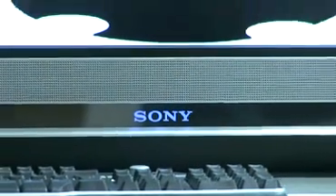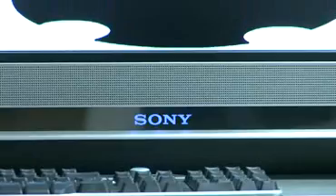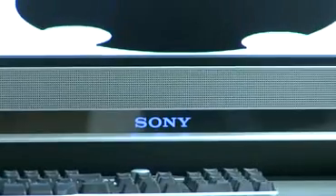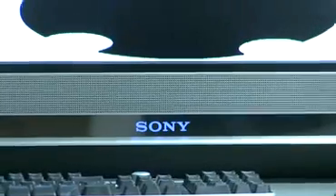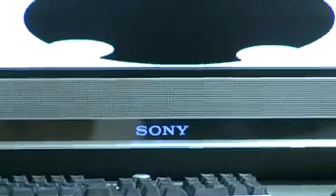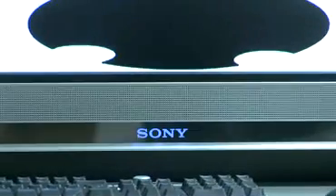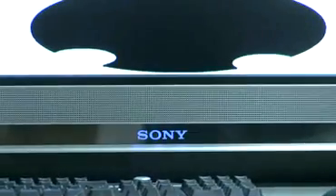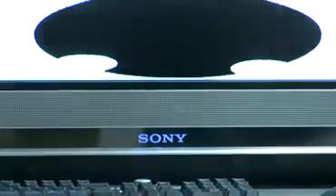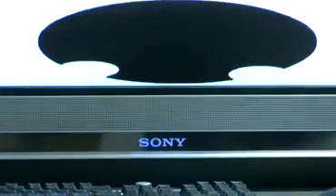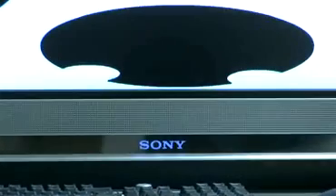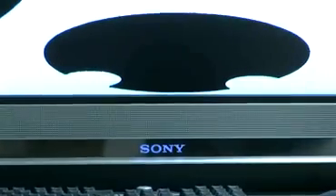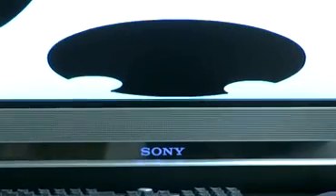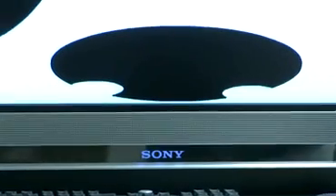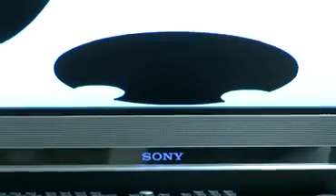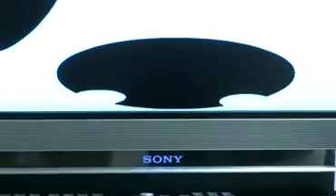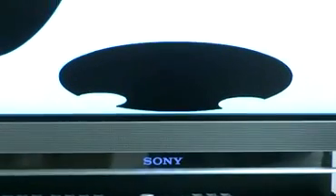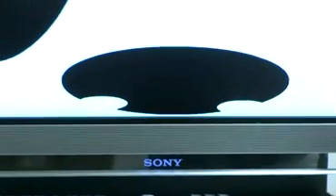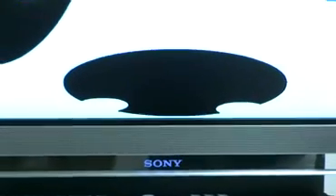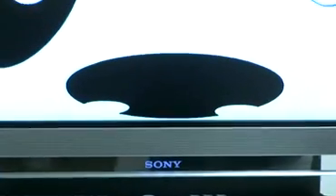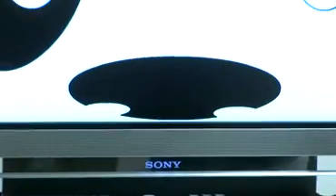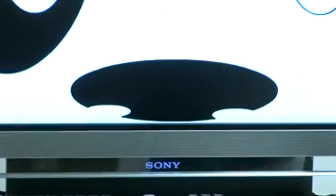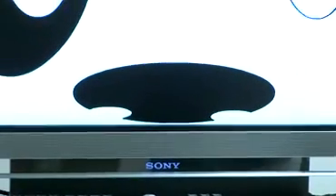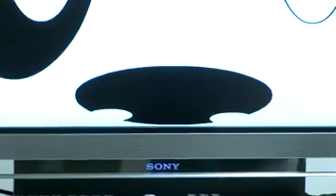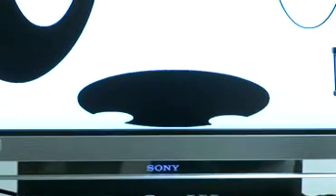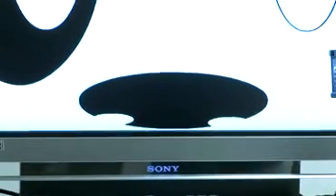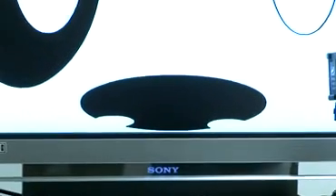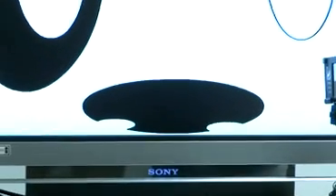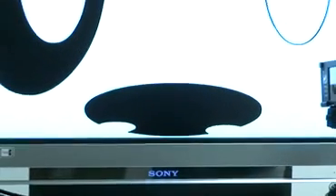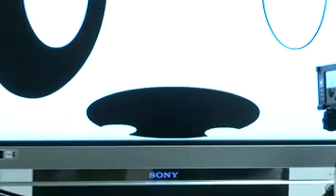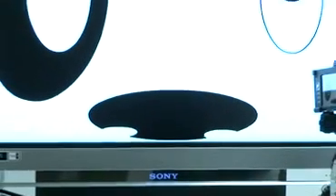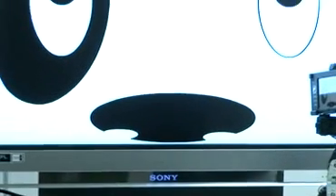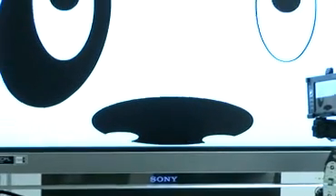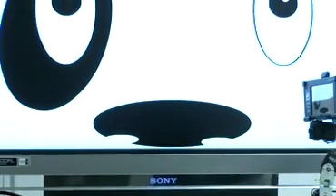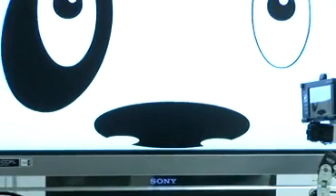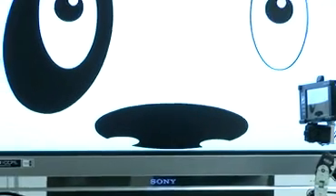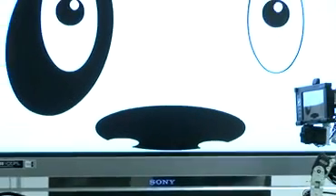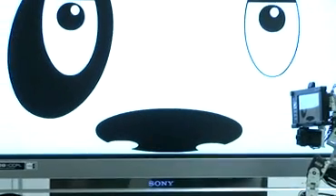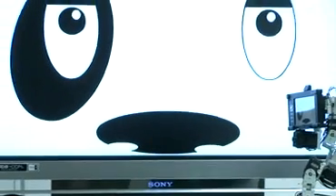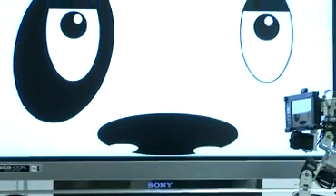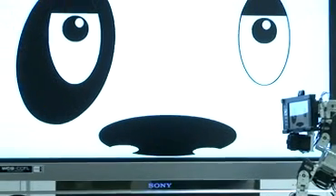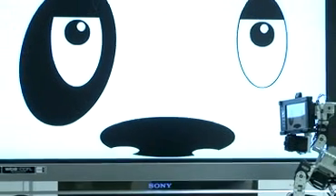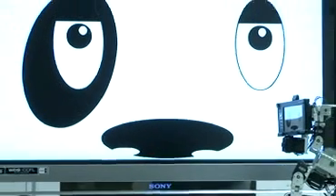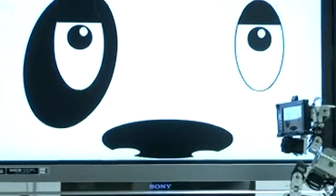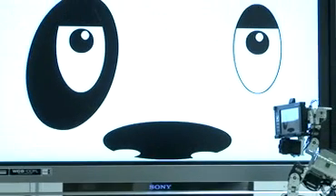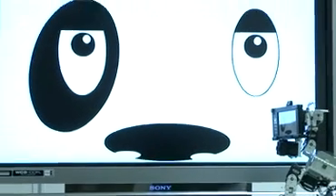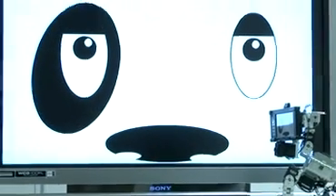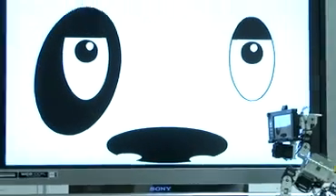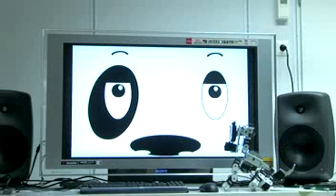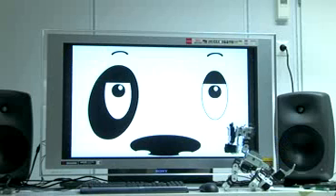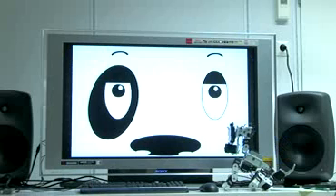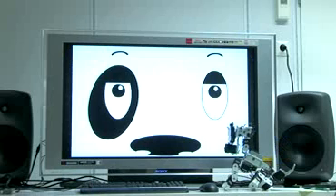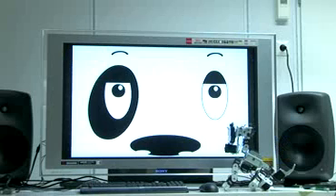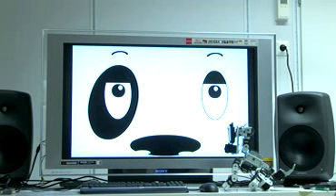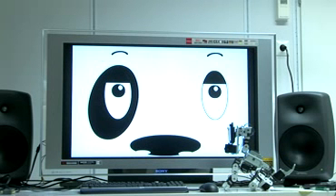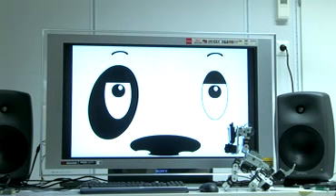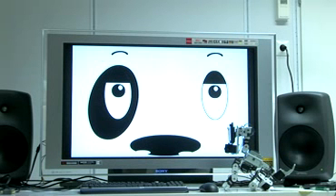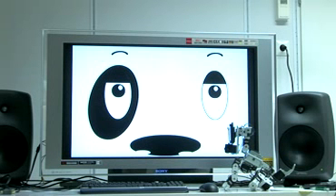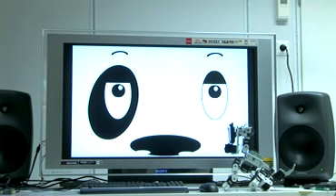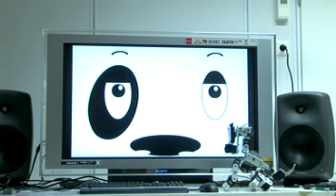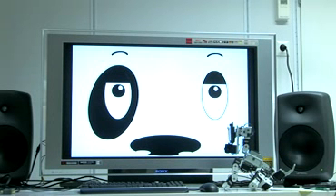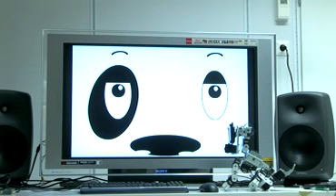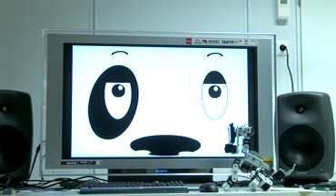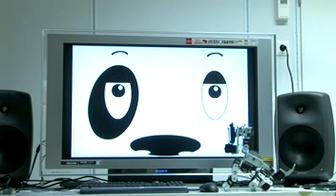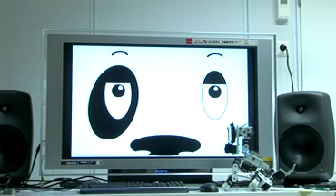Welcome to Robot Head Store. How may I help you? I would like to get a new Poppy Robot Head for me.